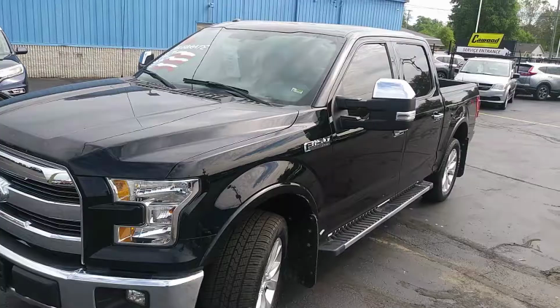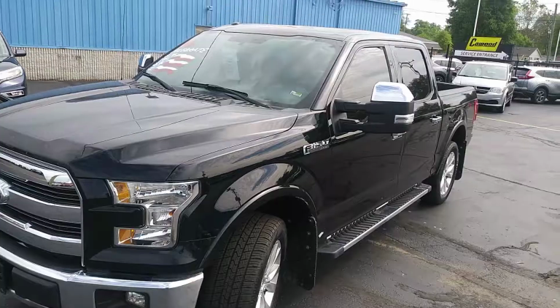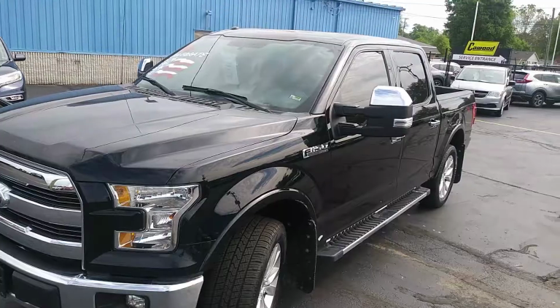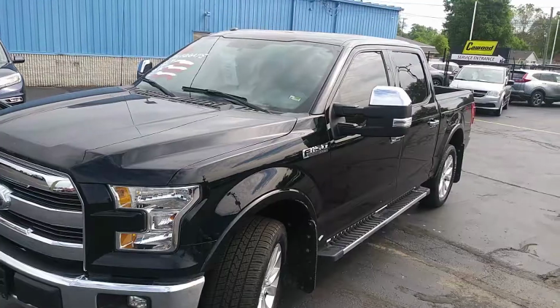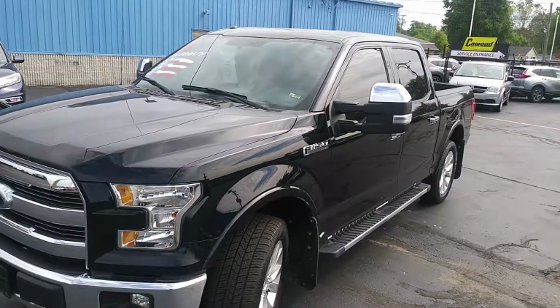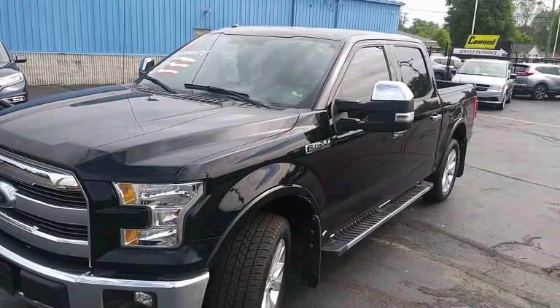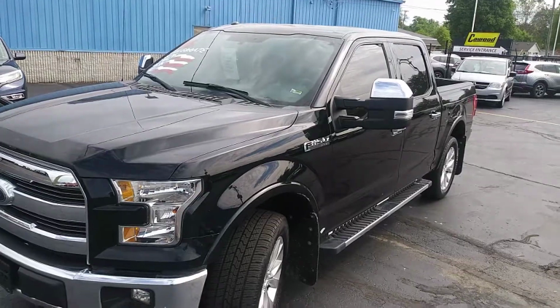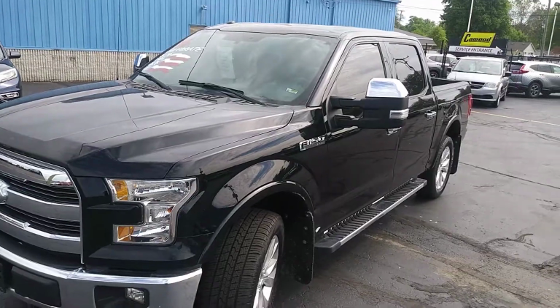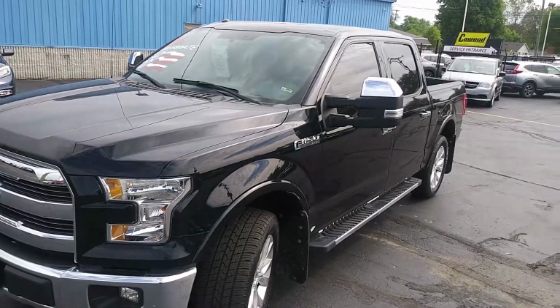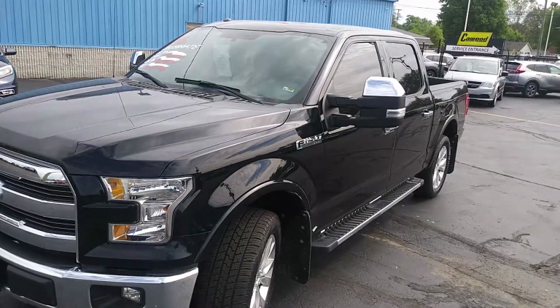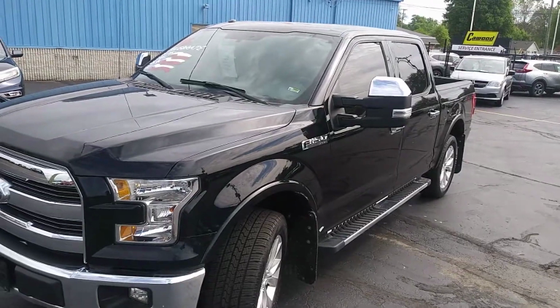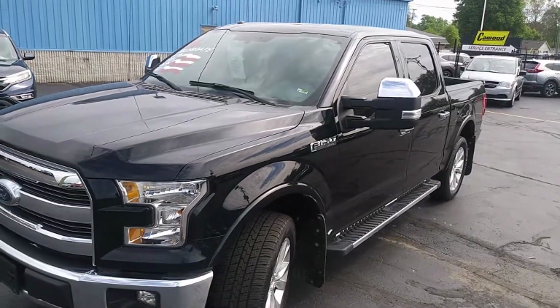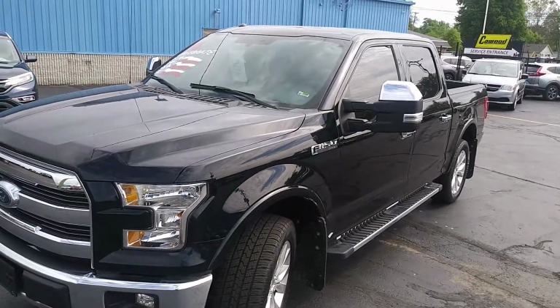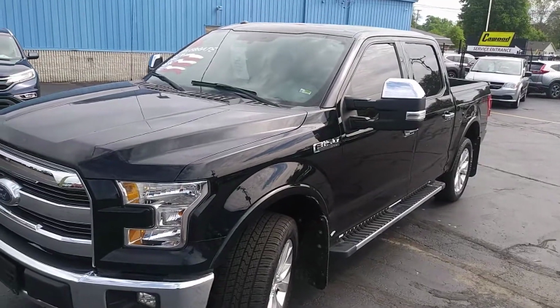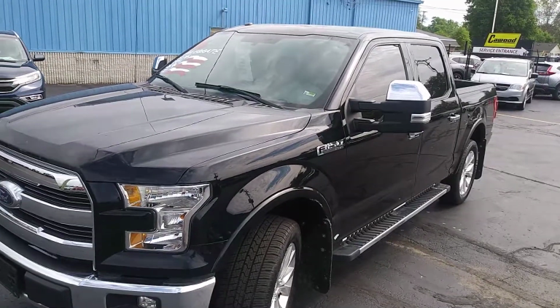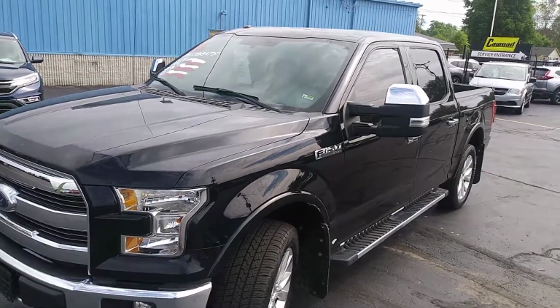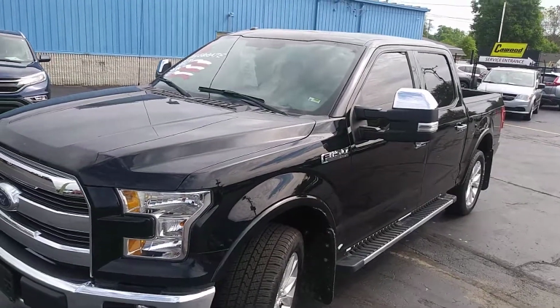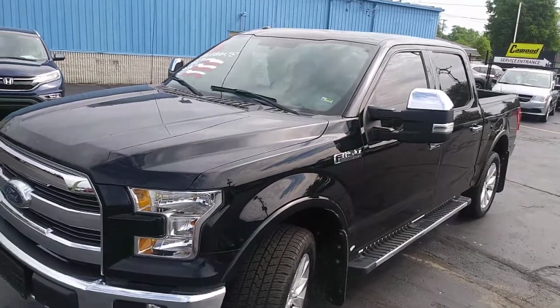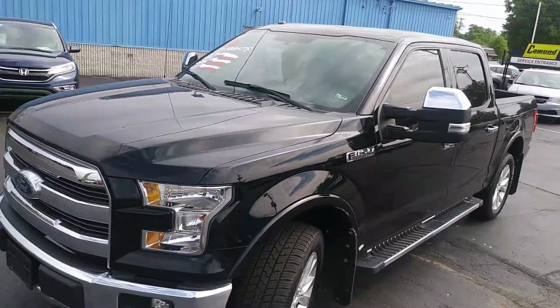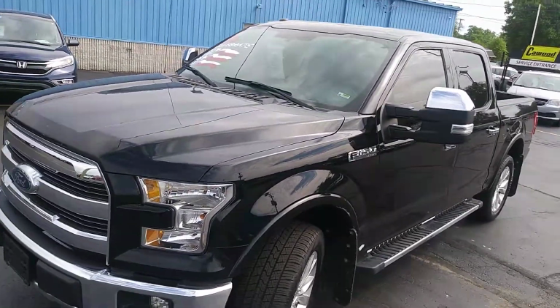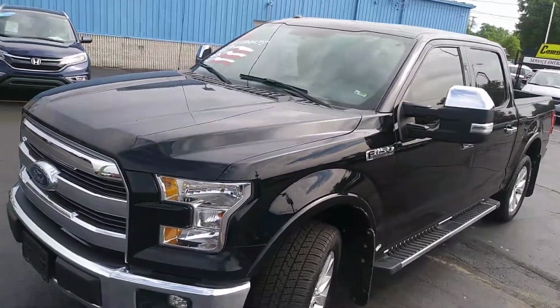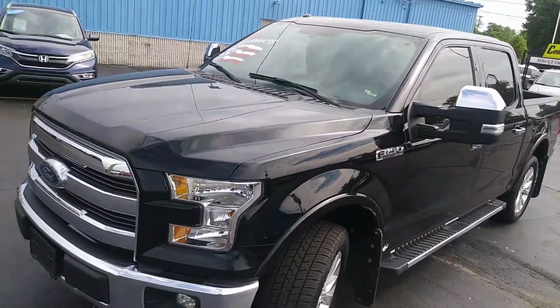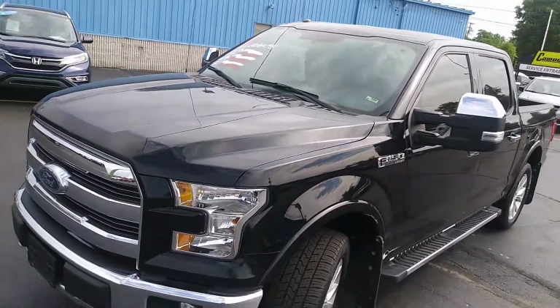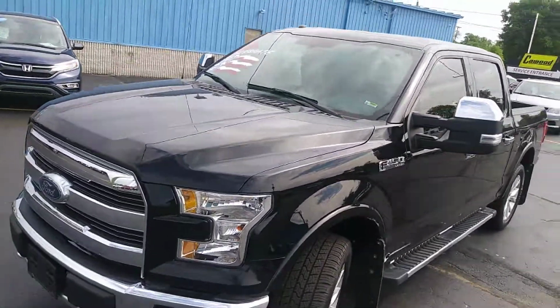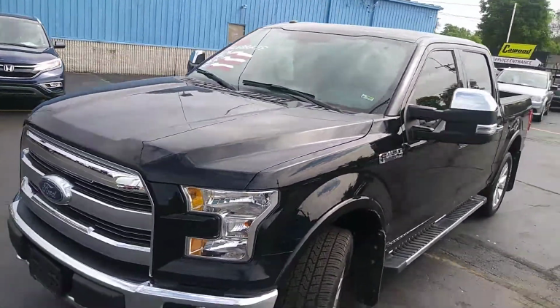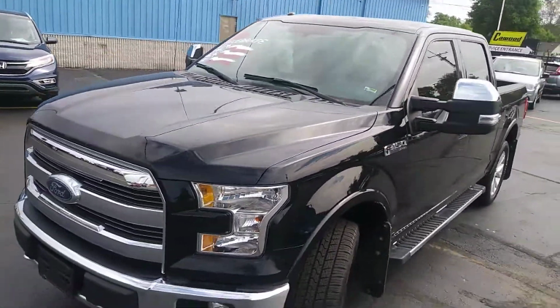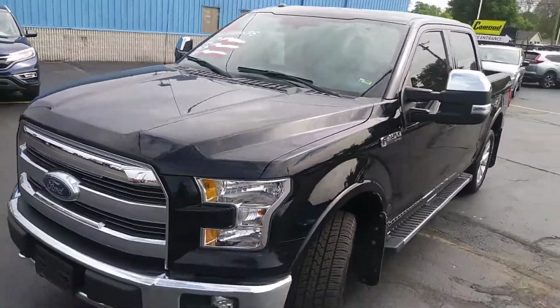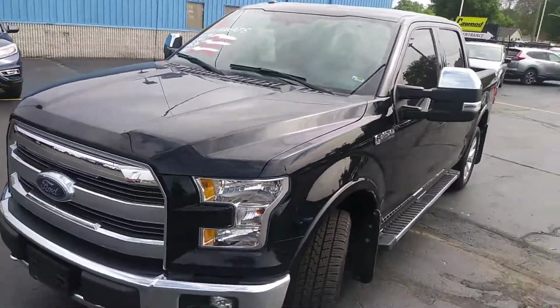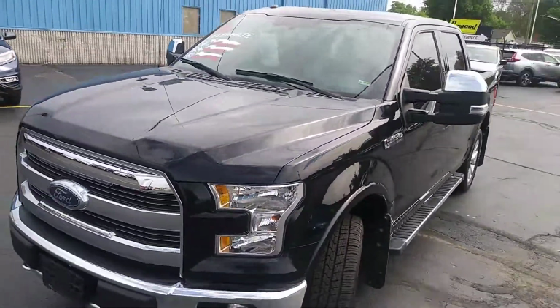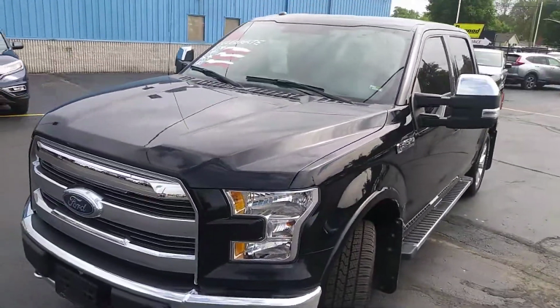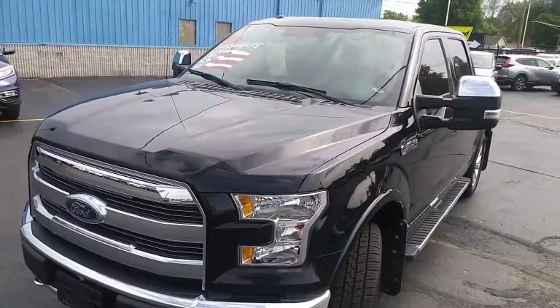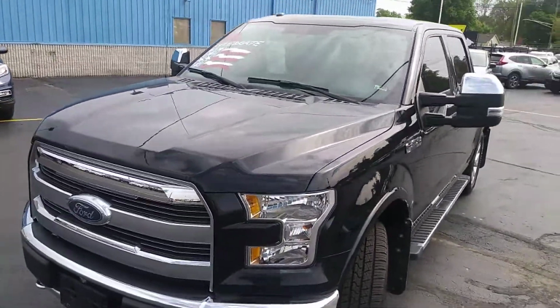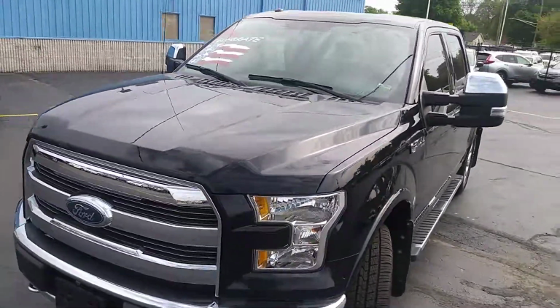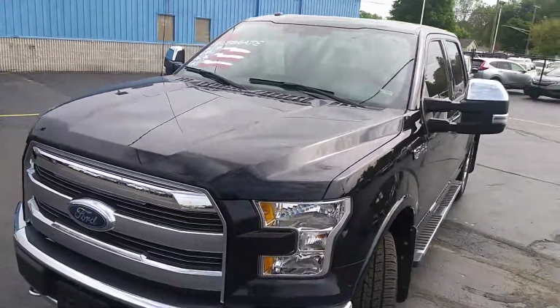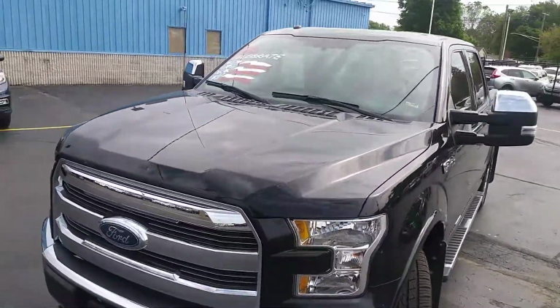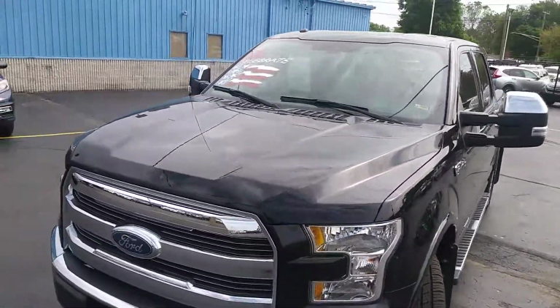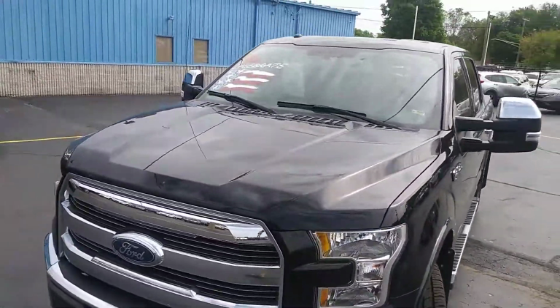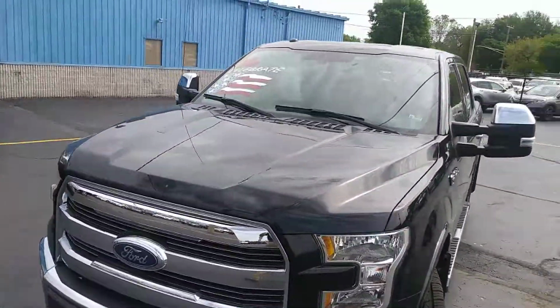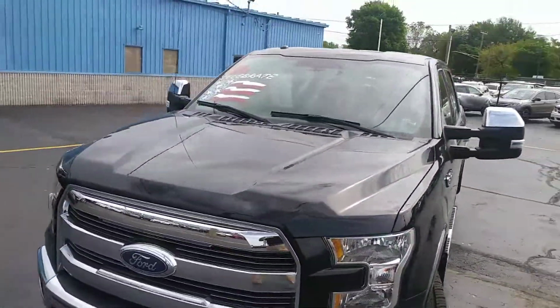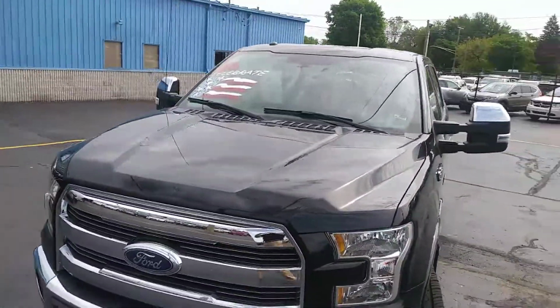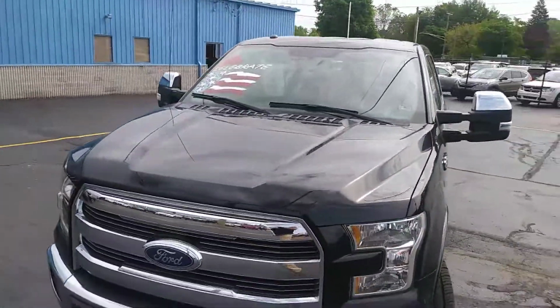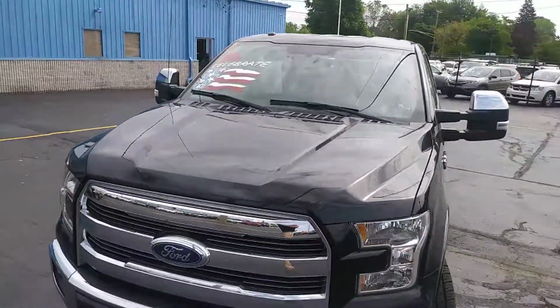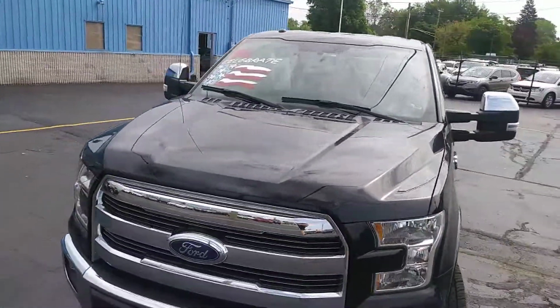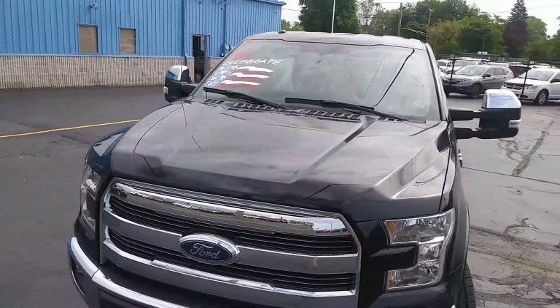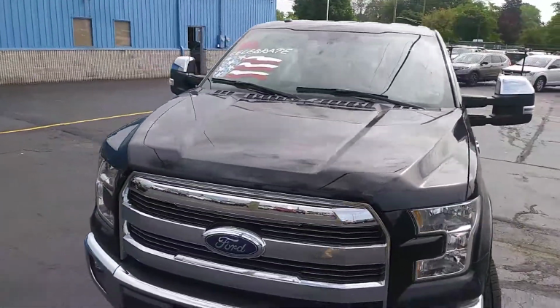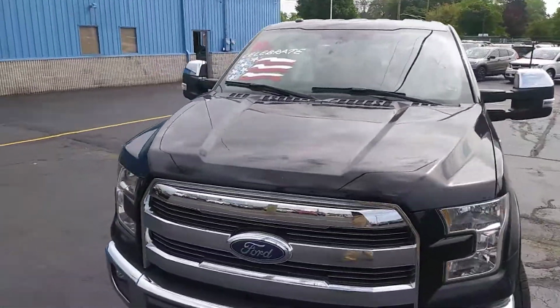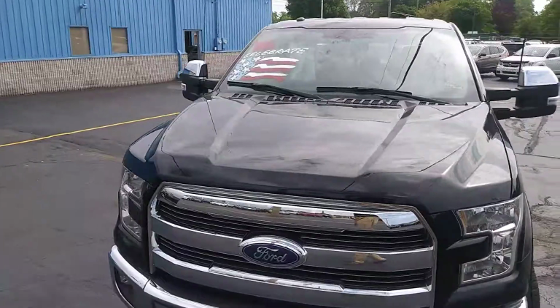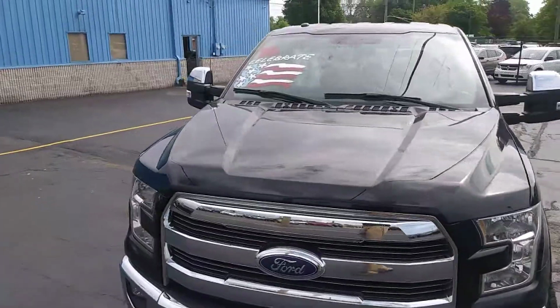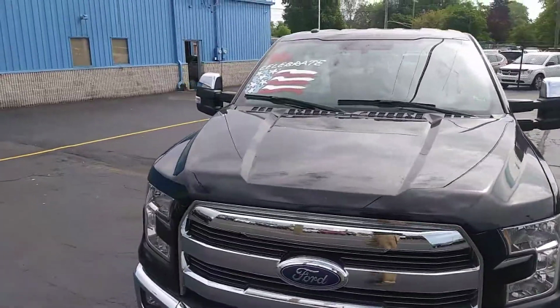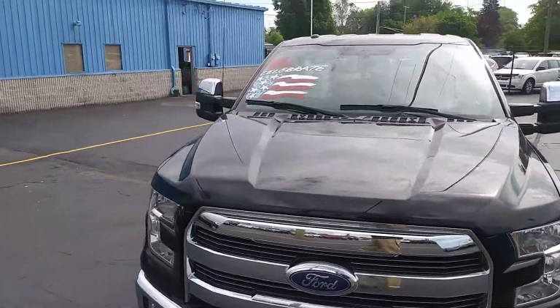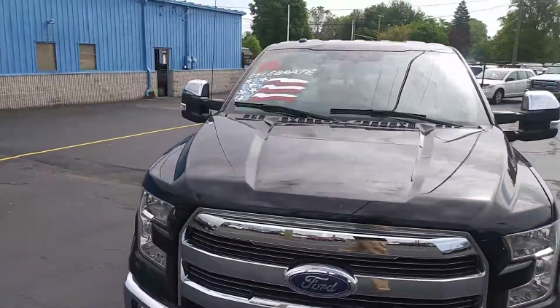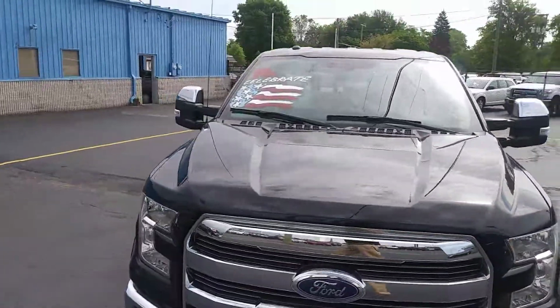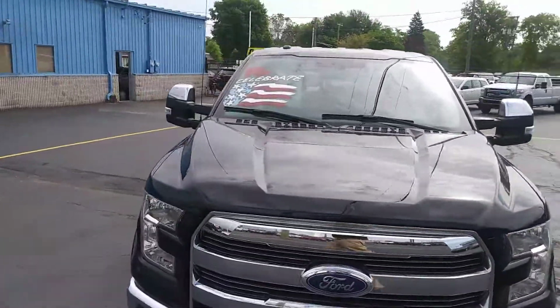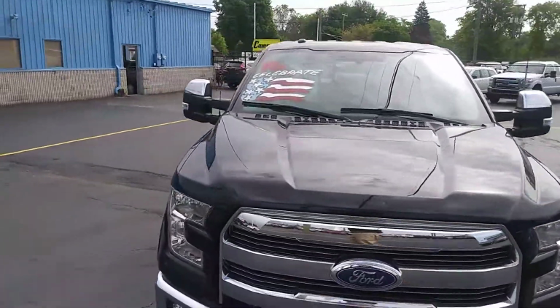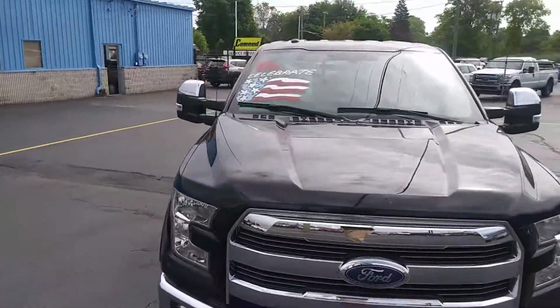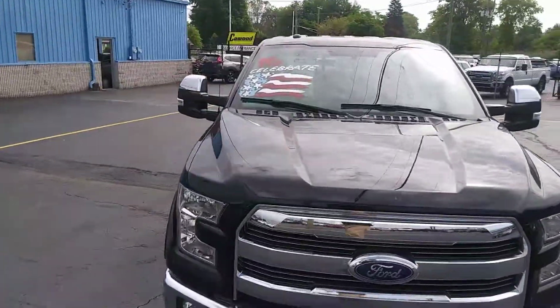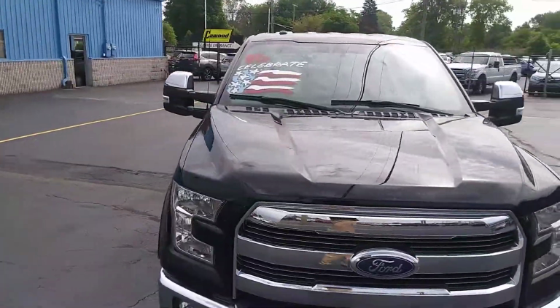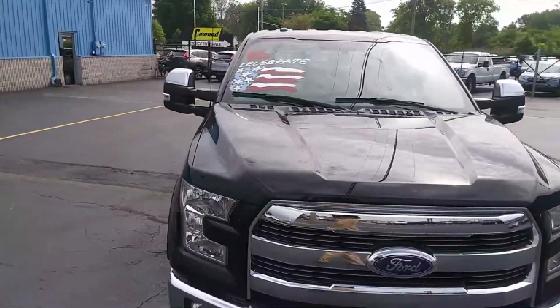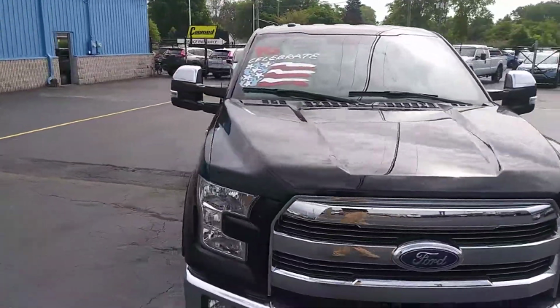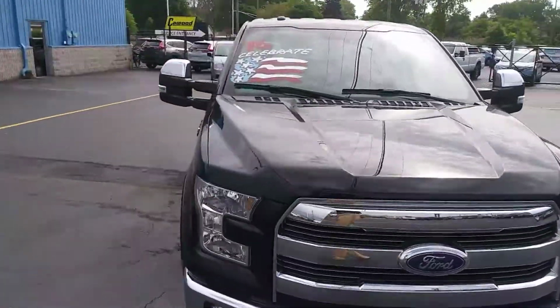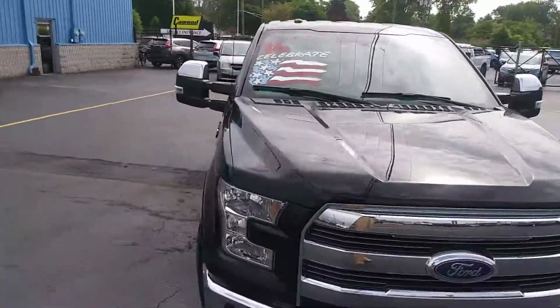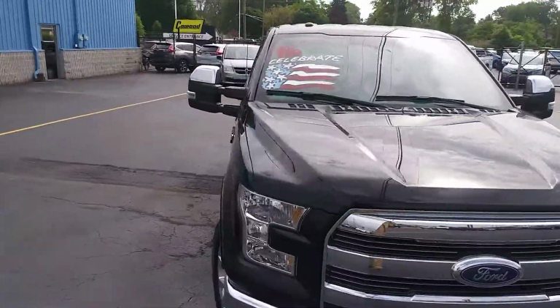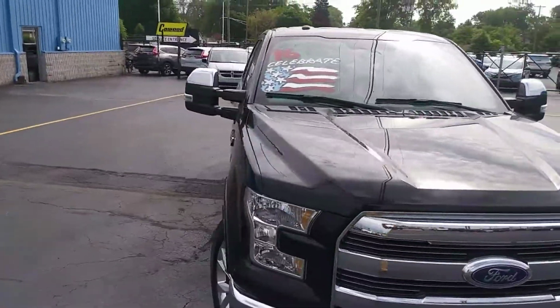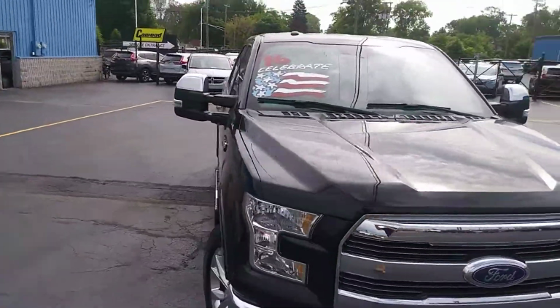Here we are at KWT Auto in Port Huron. One of our 60 trucks — a 2016 Ford Lariat.